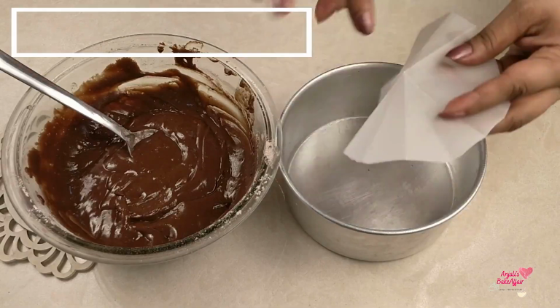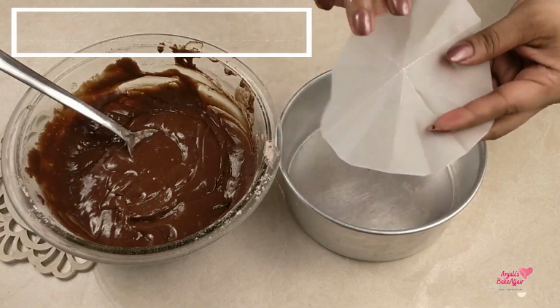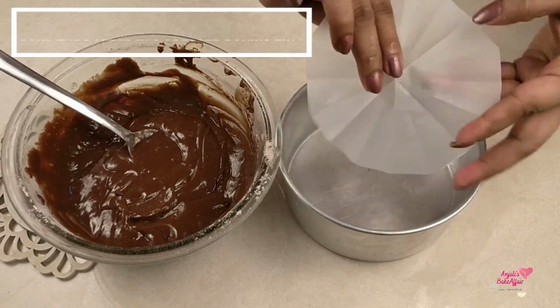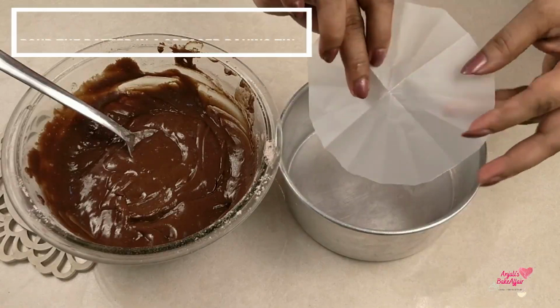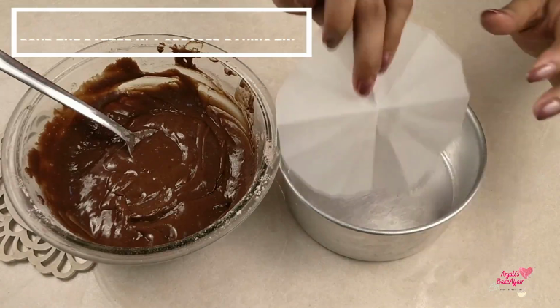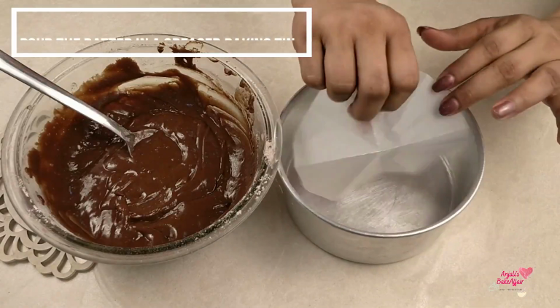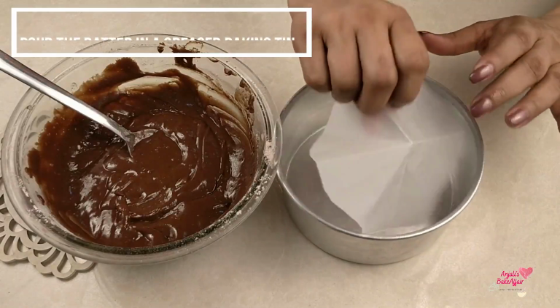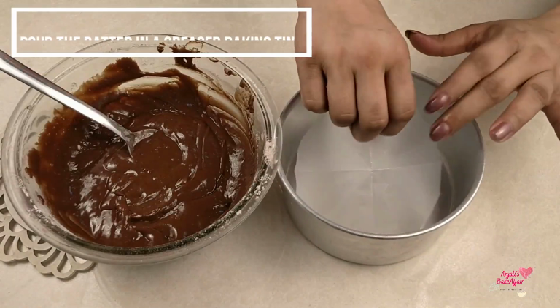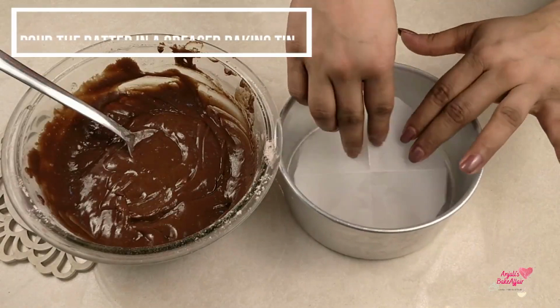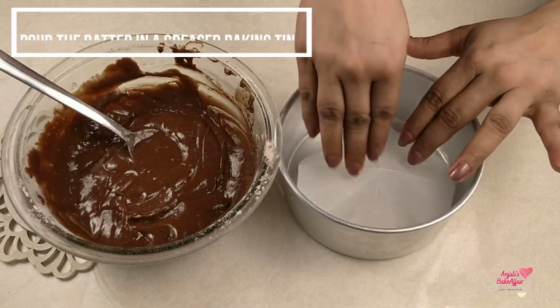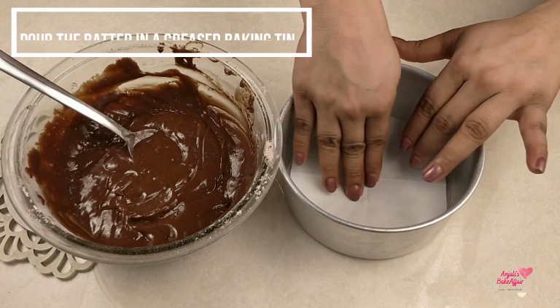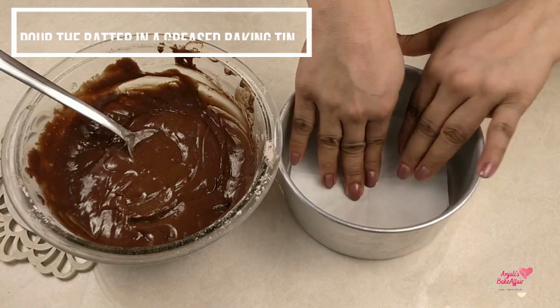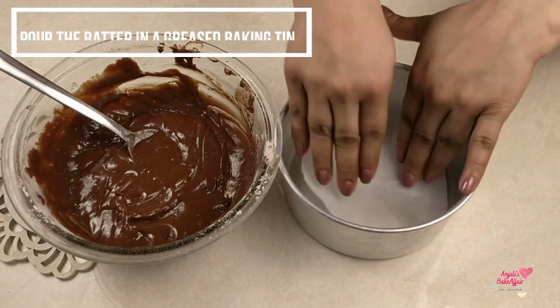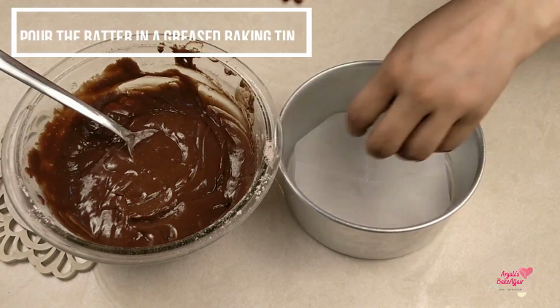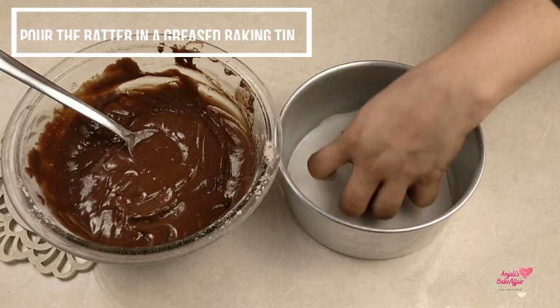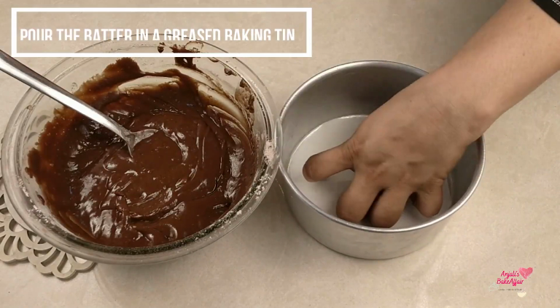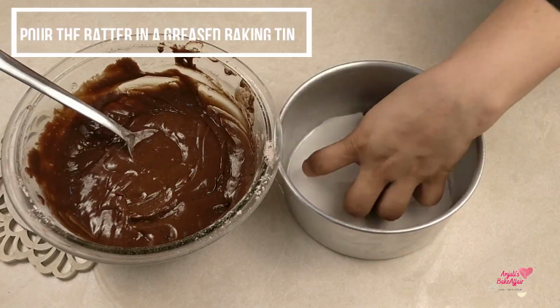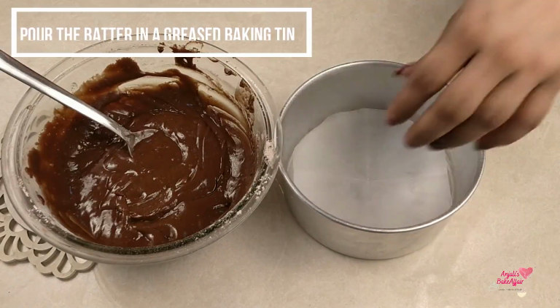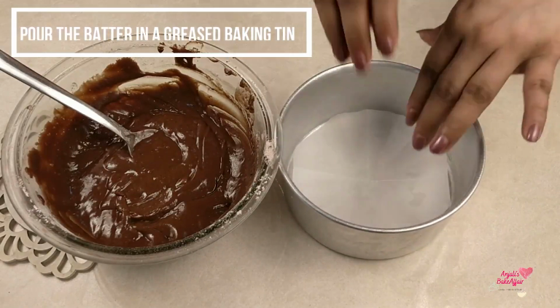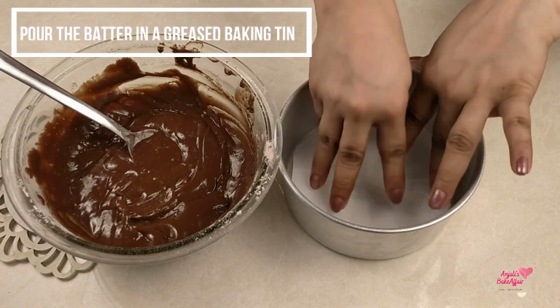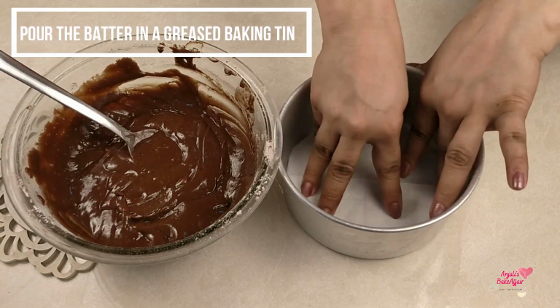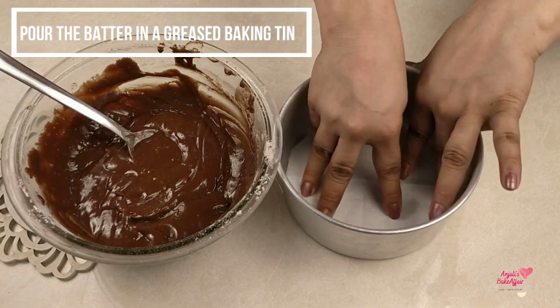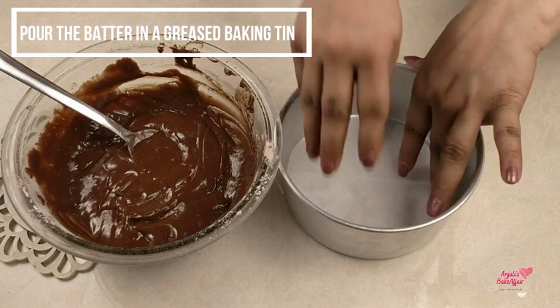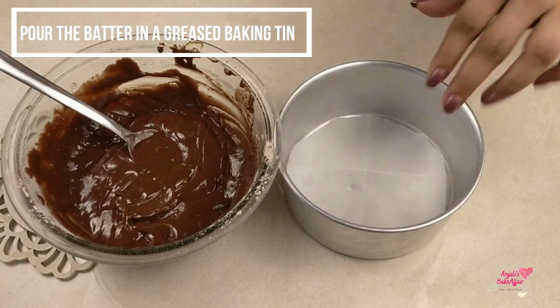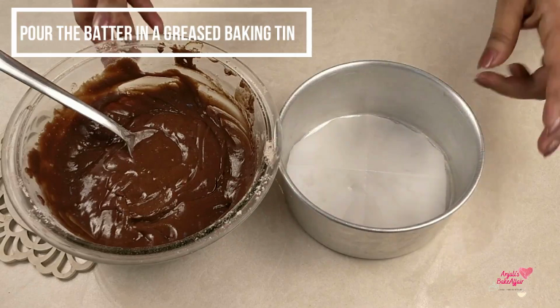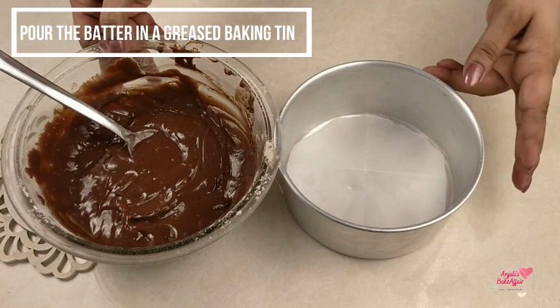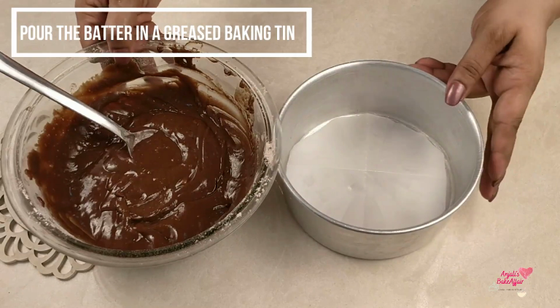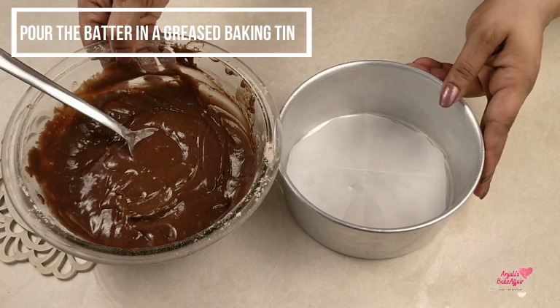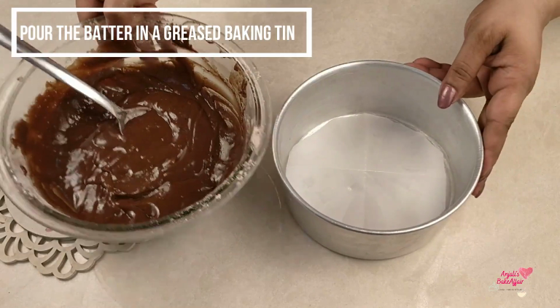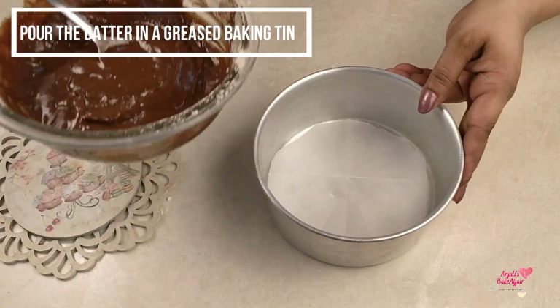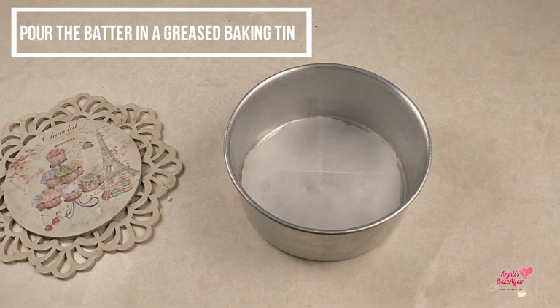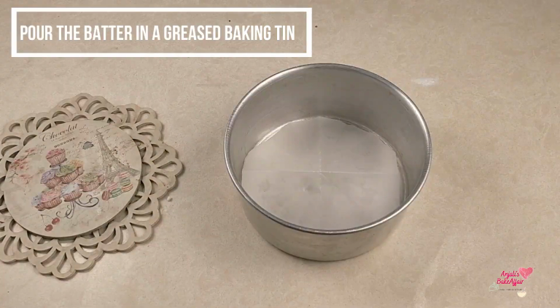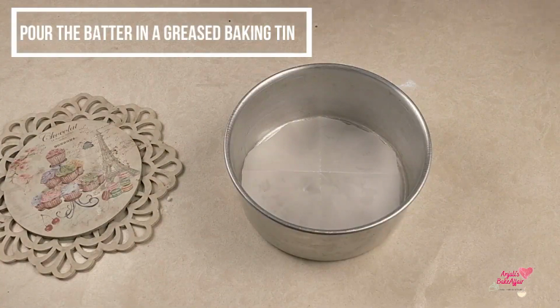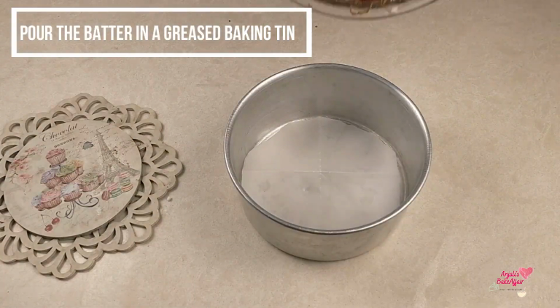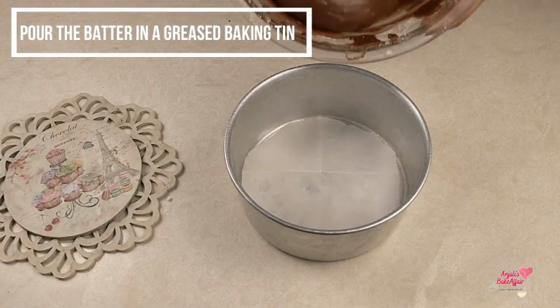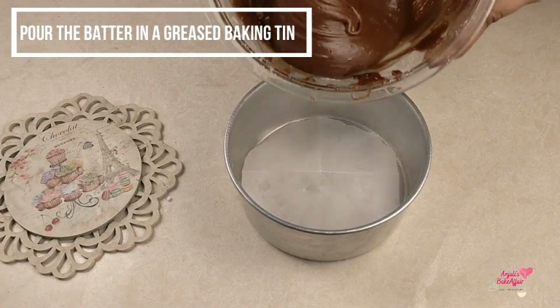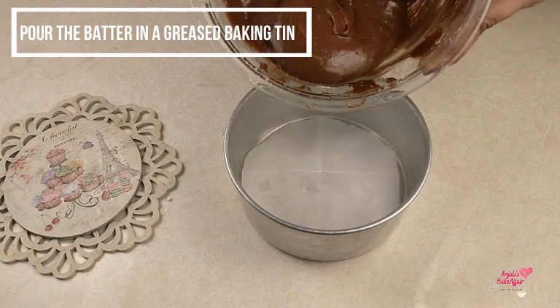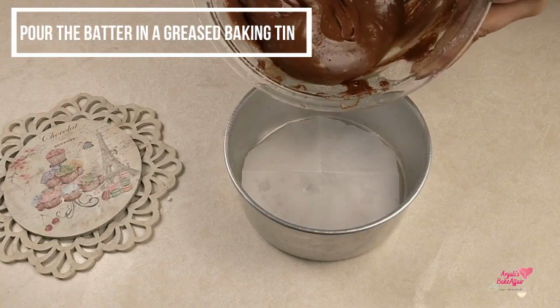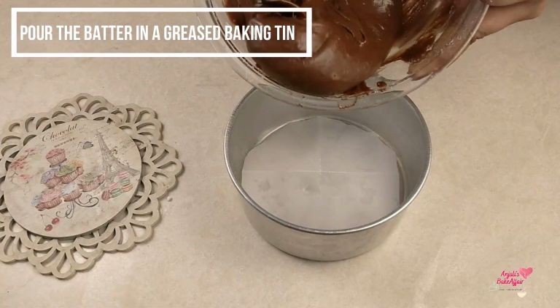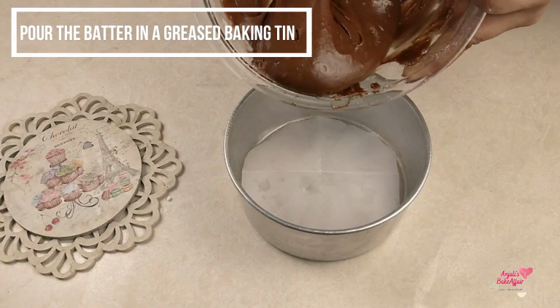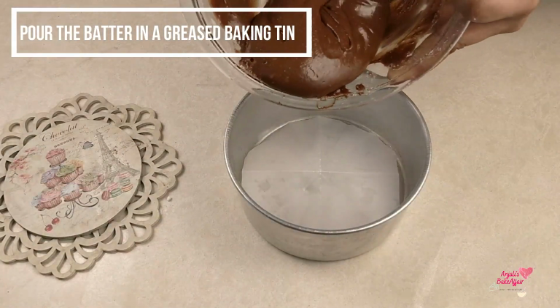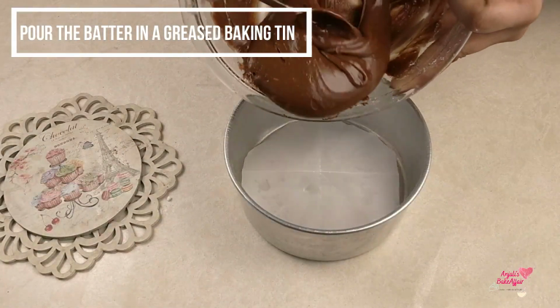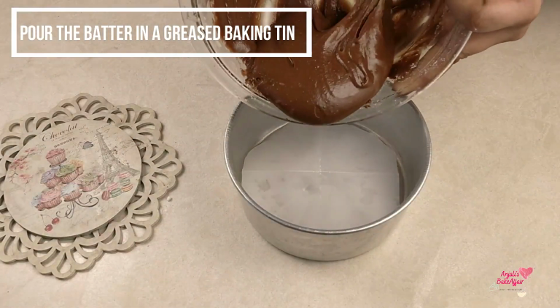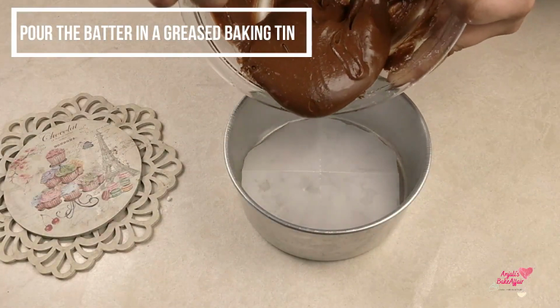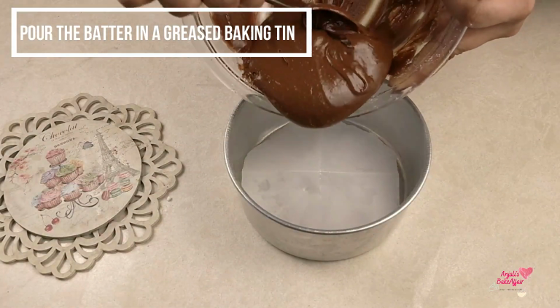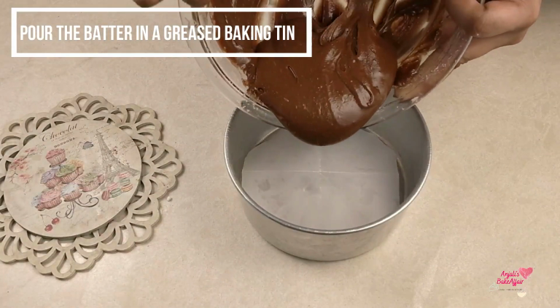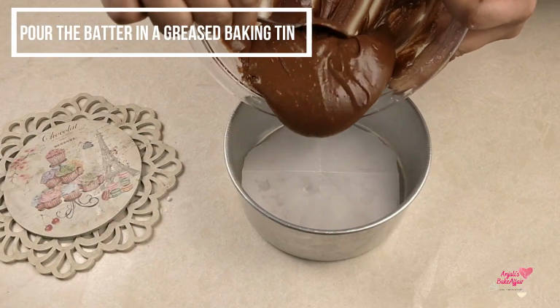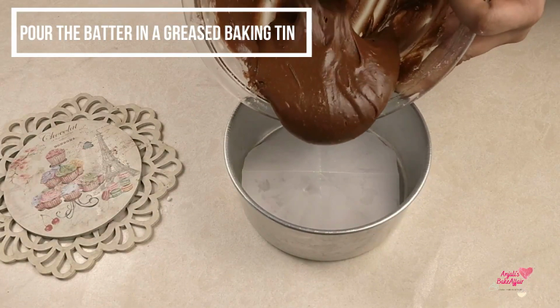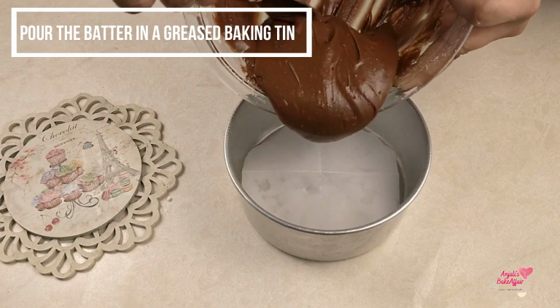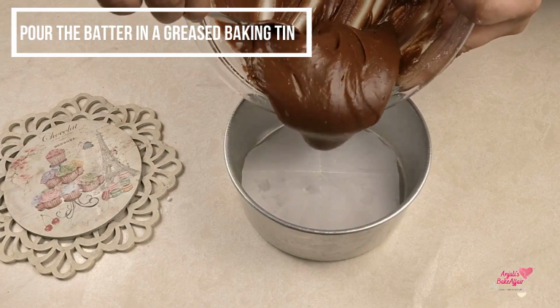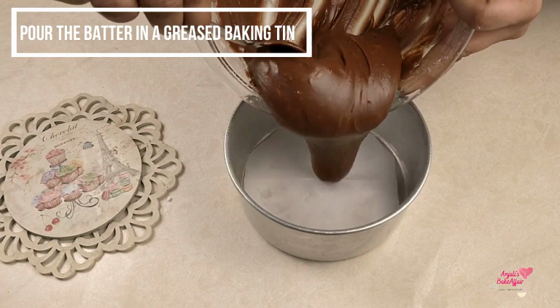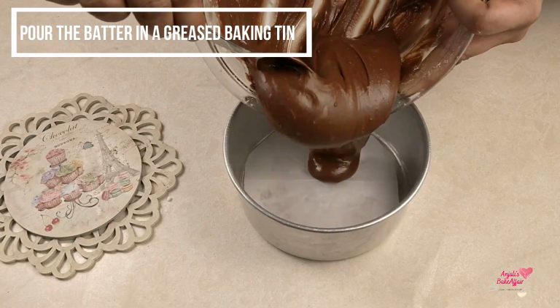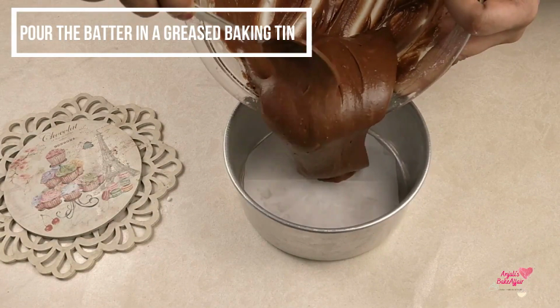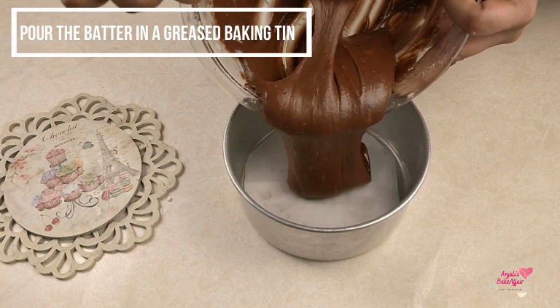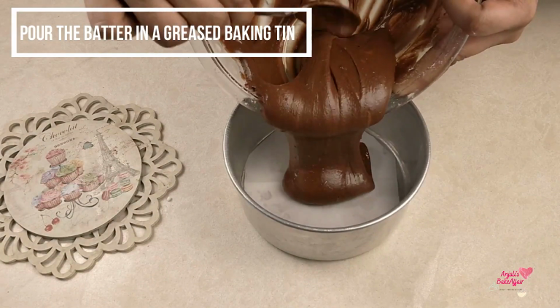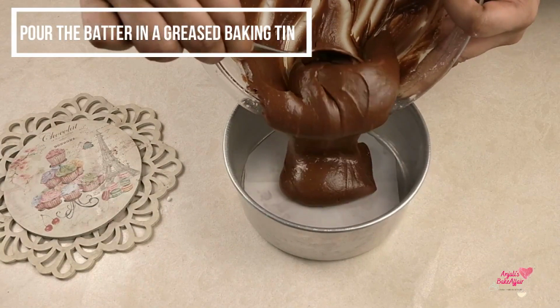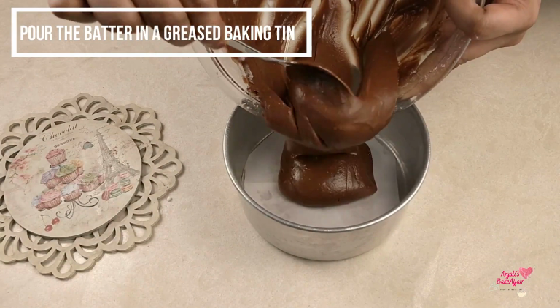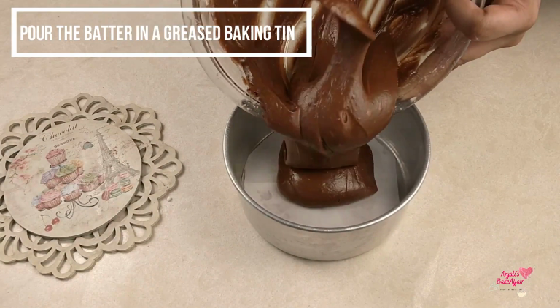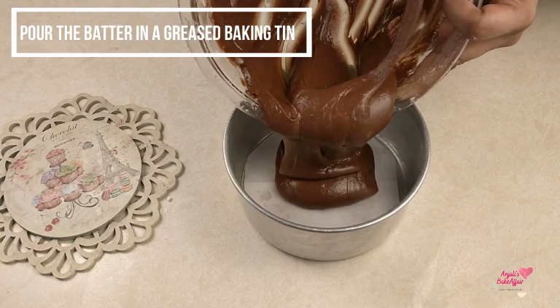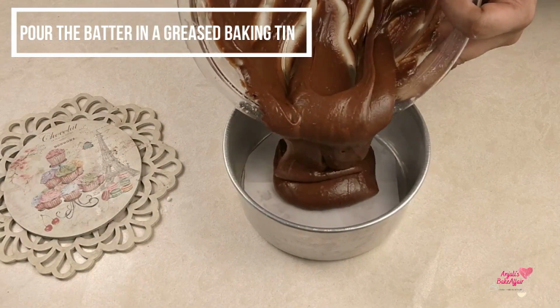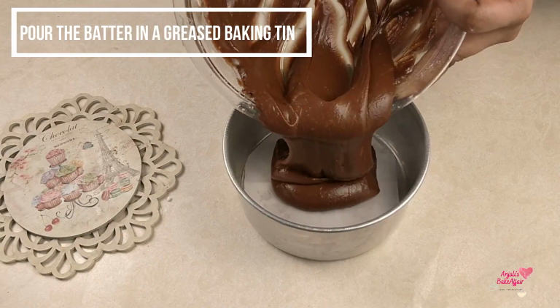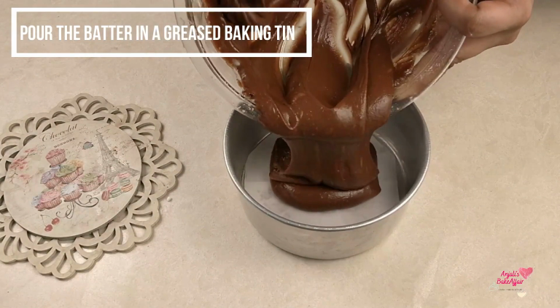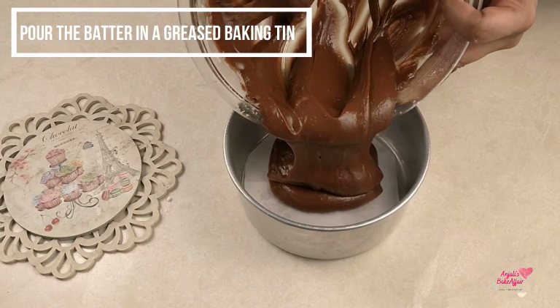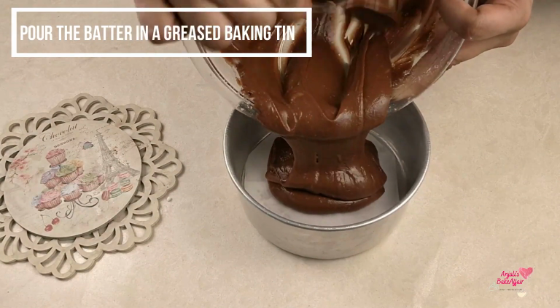Now take a baking tin, grease it, line it, and pour this beautiful batter into it.